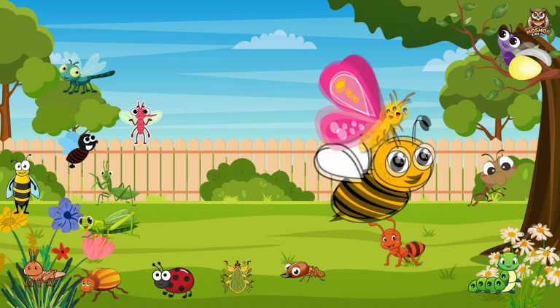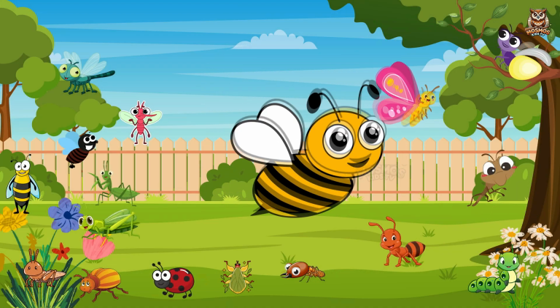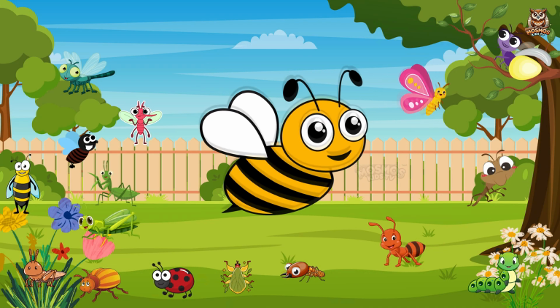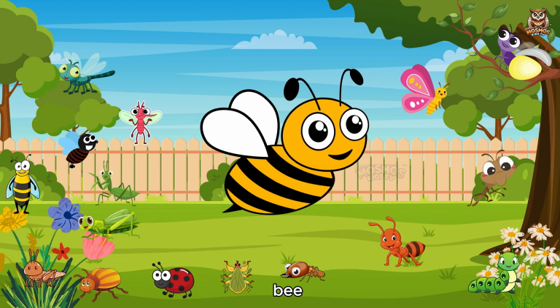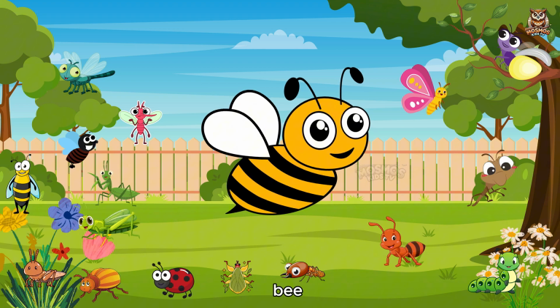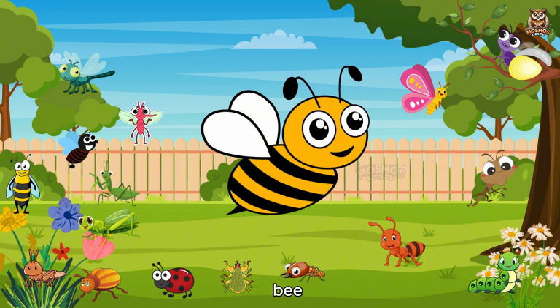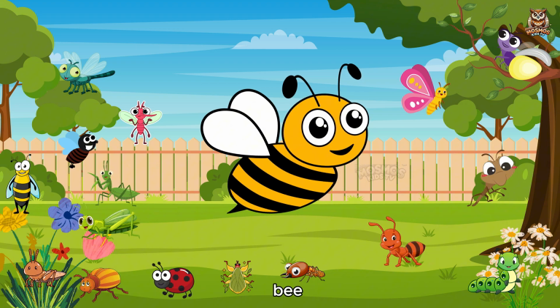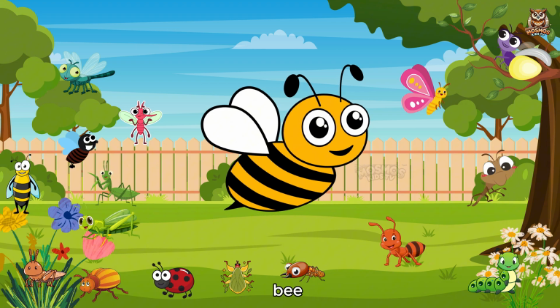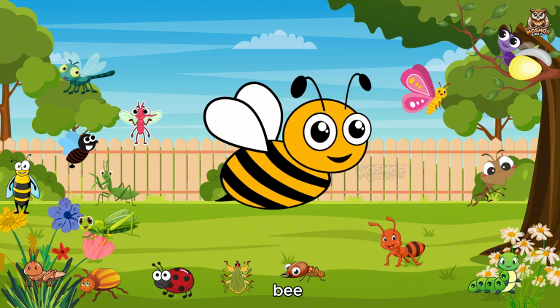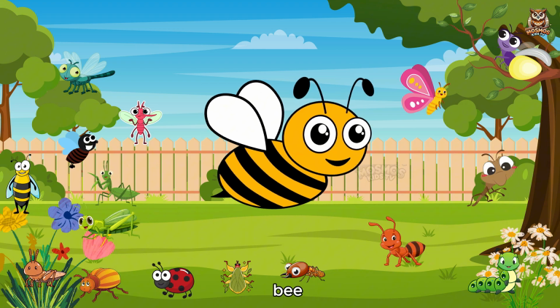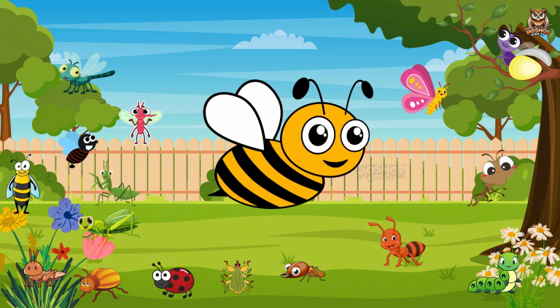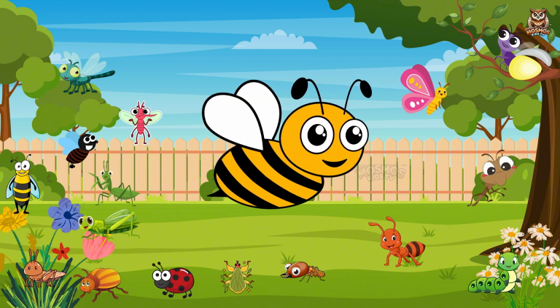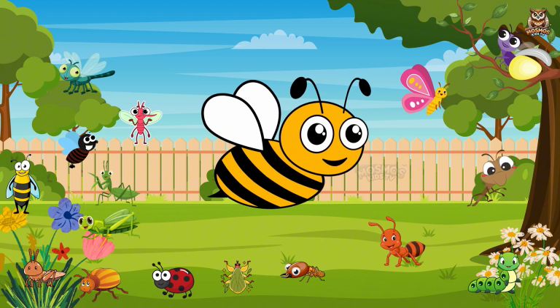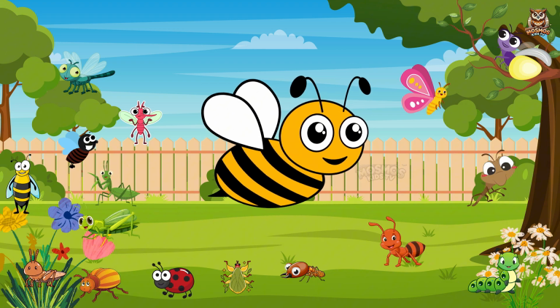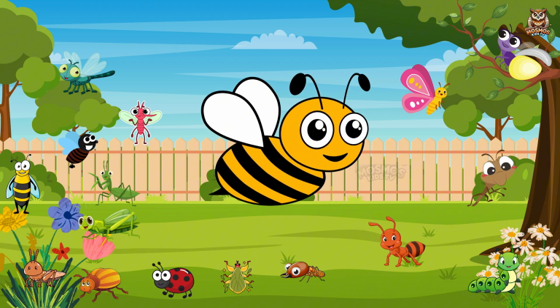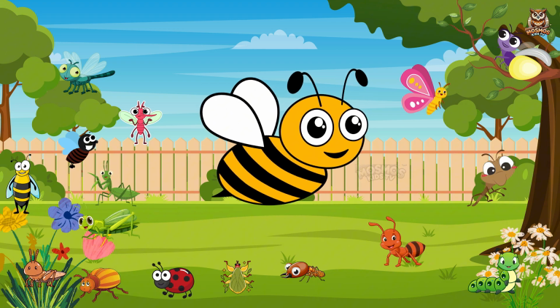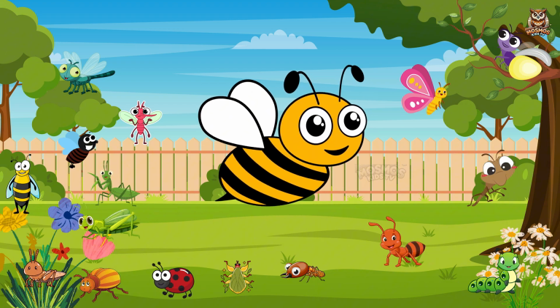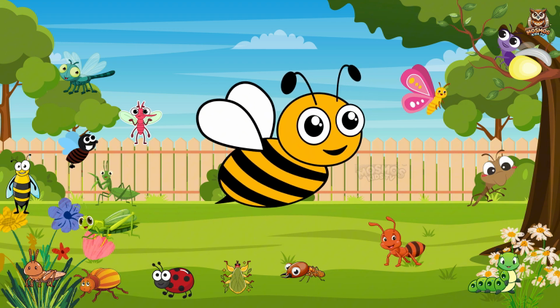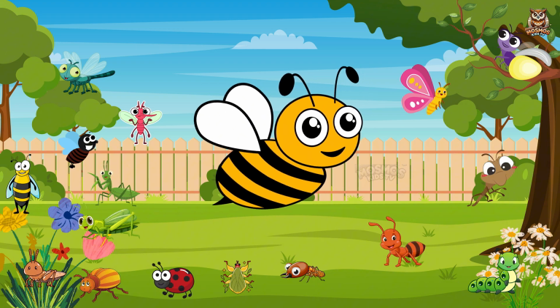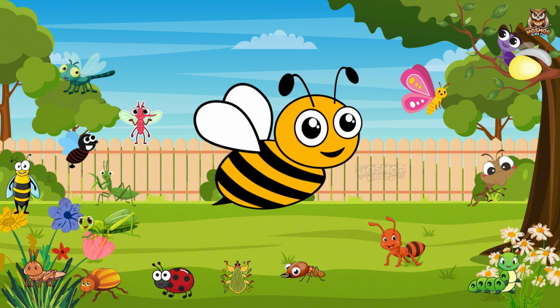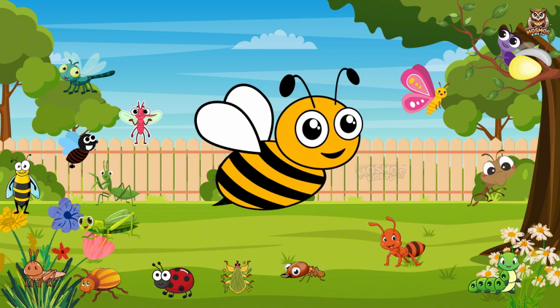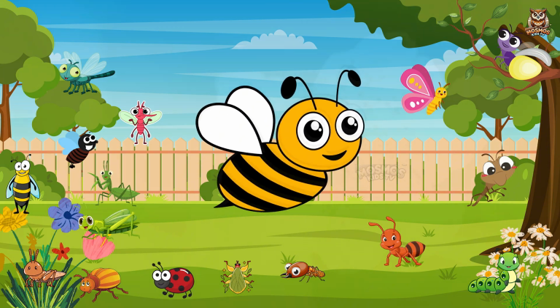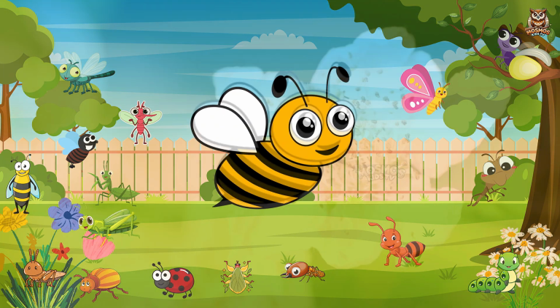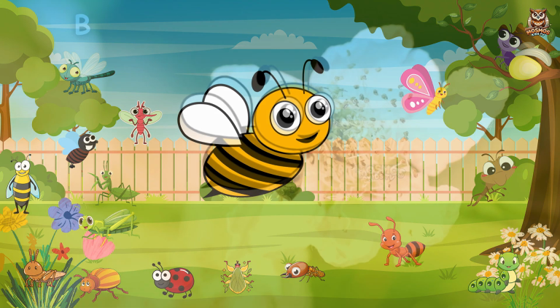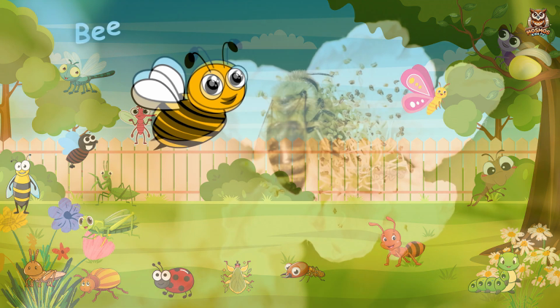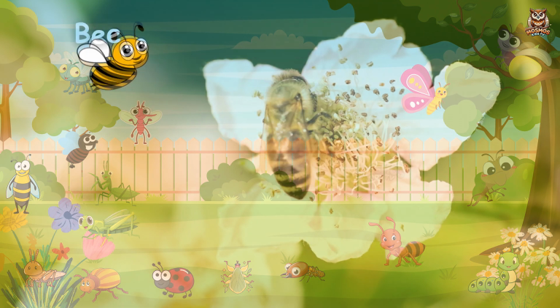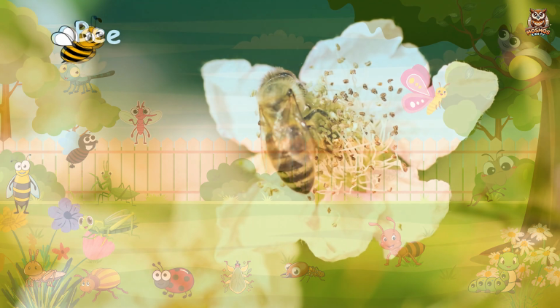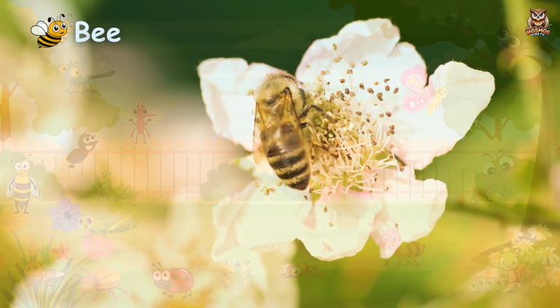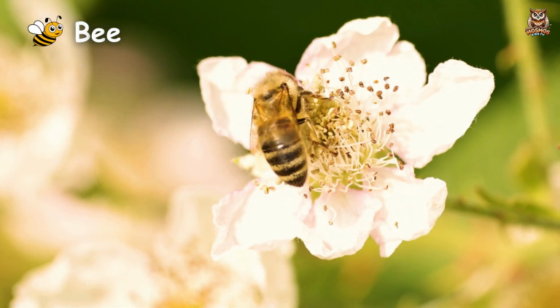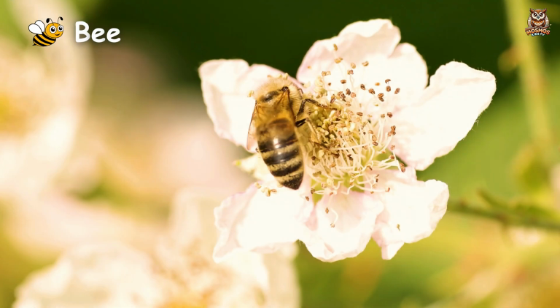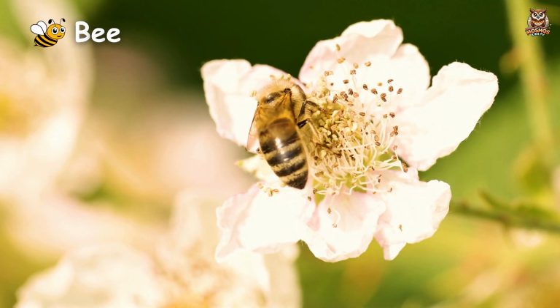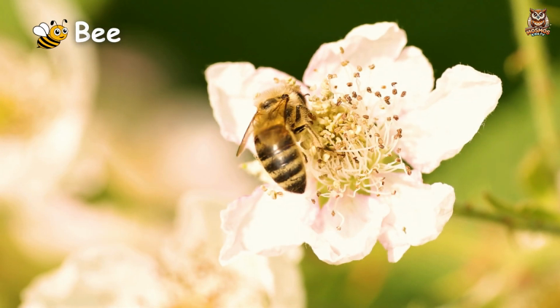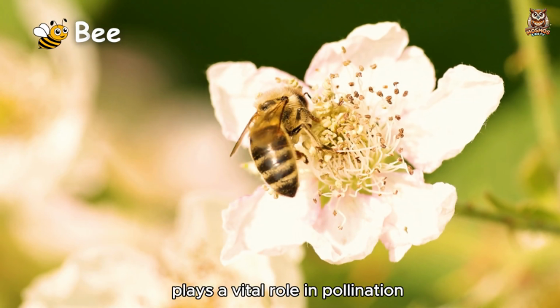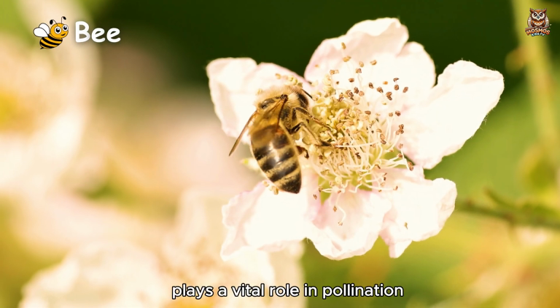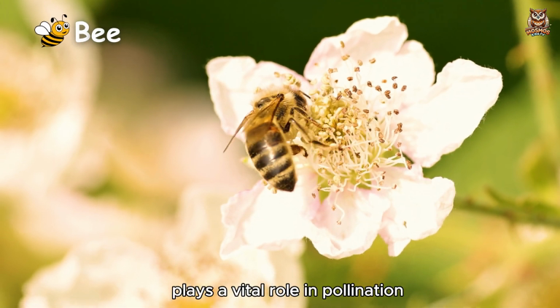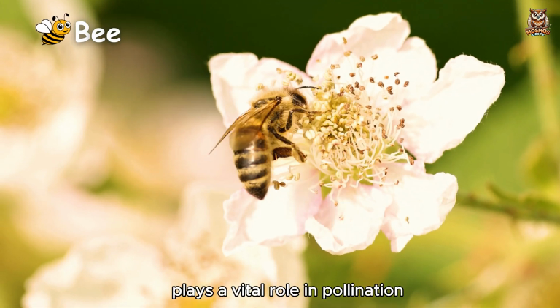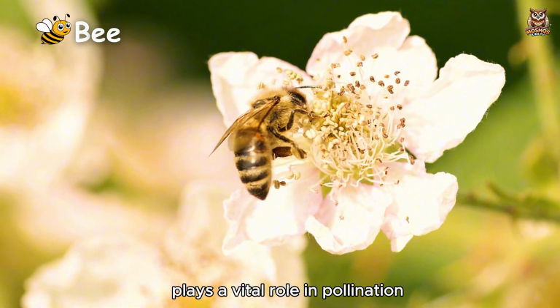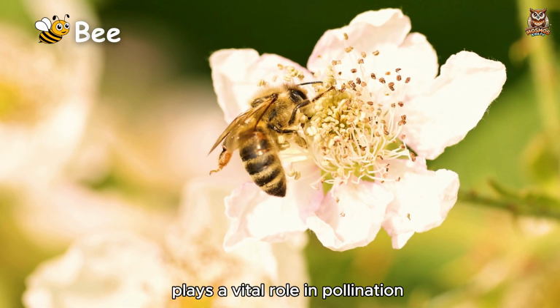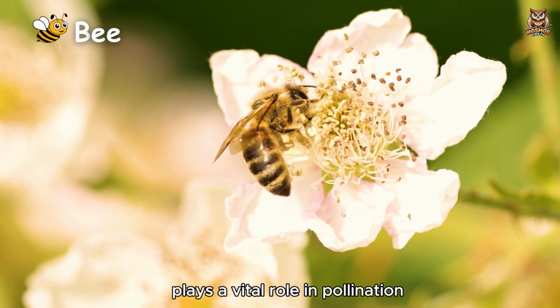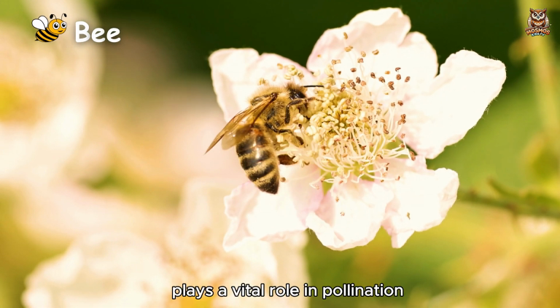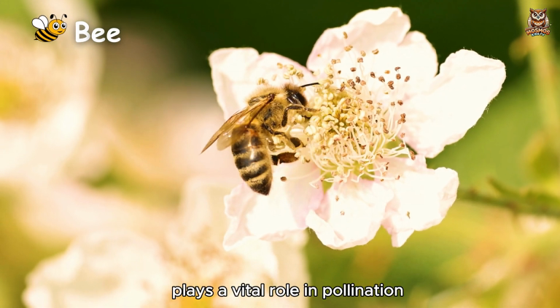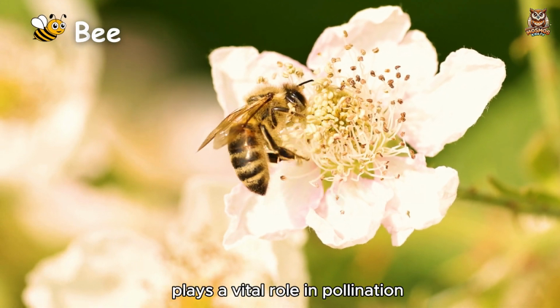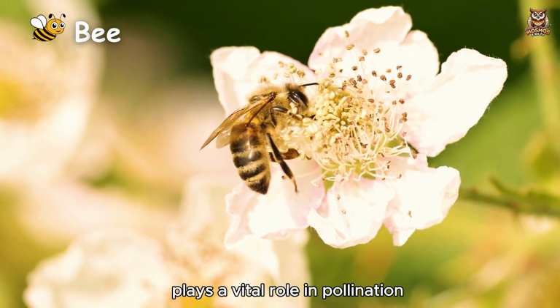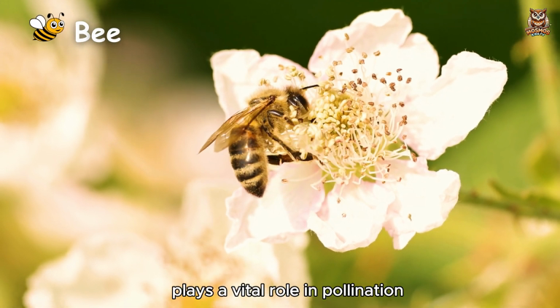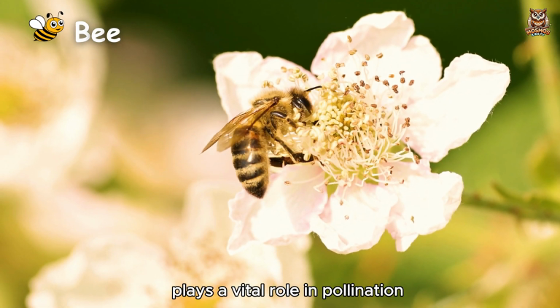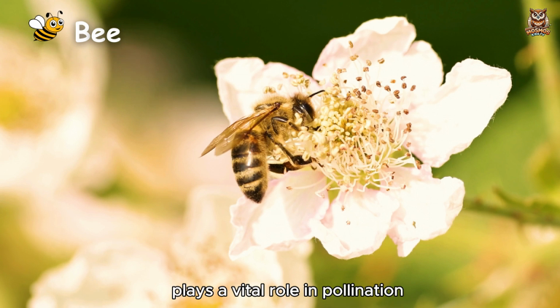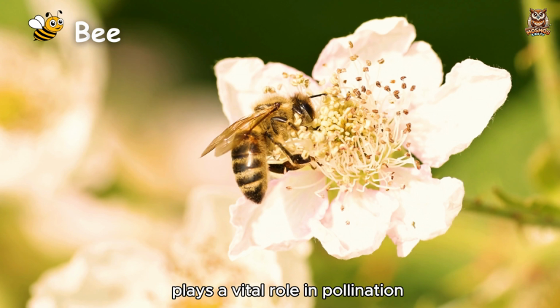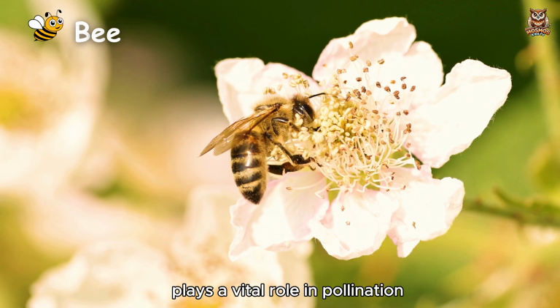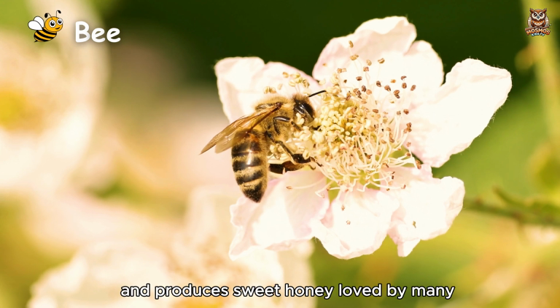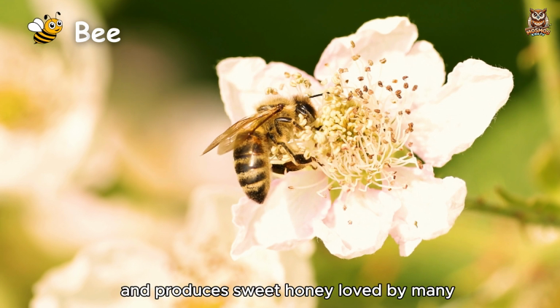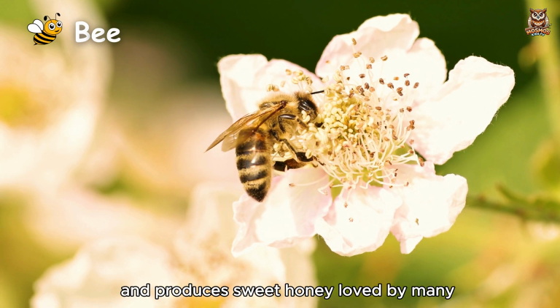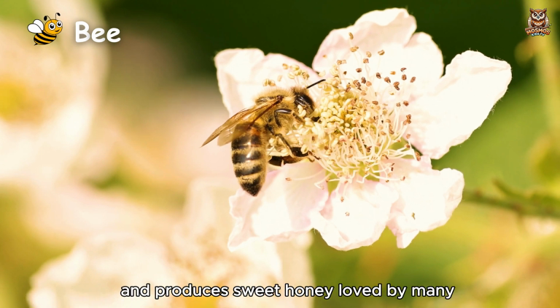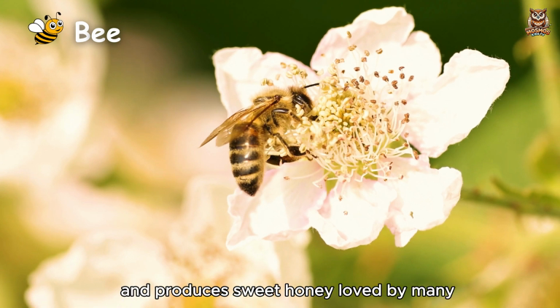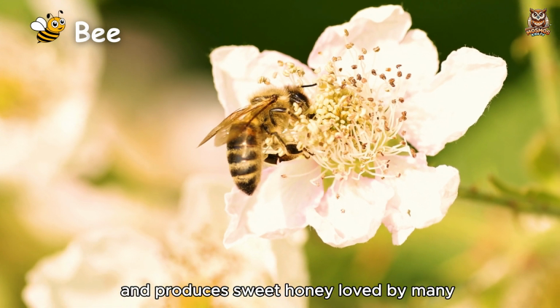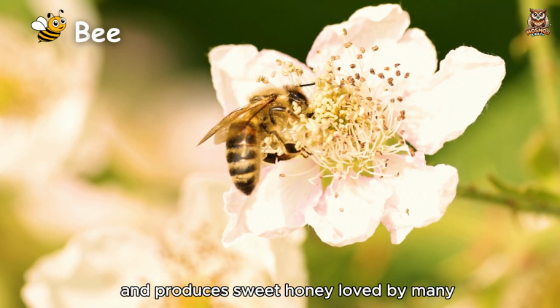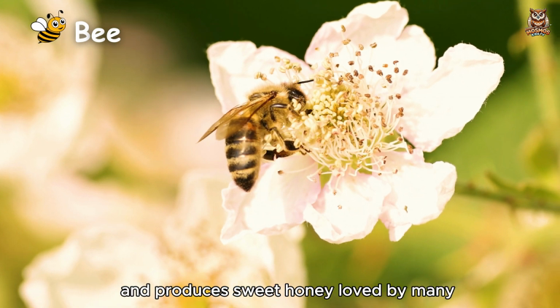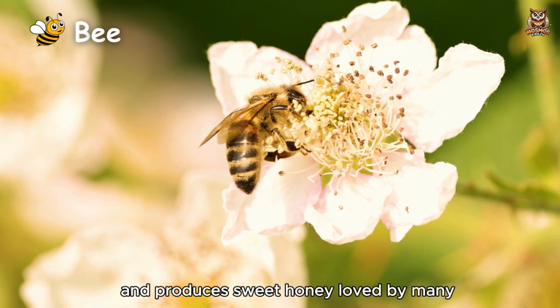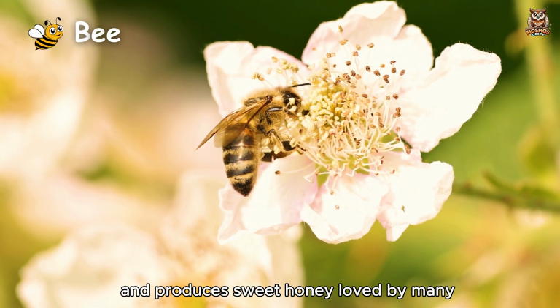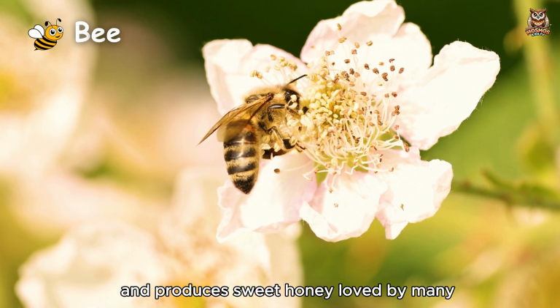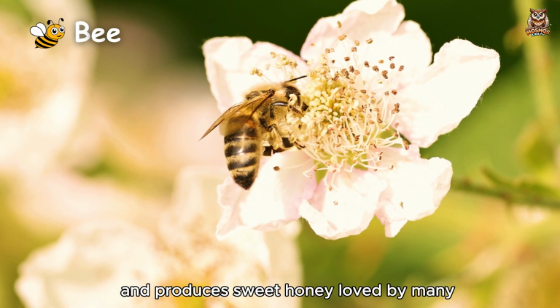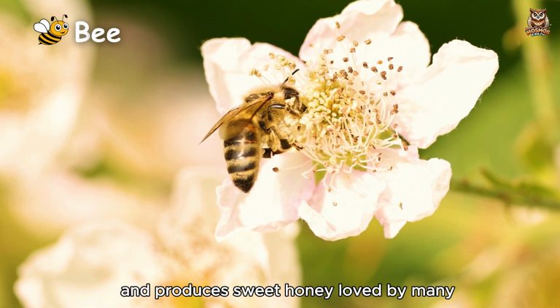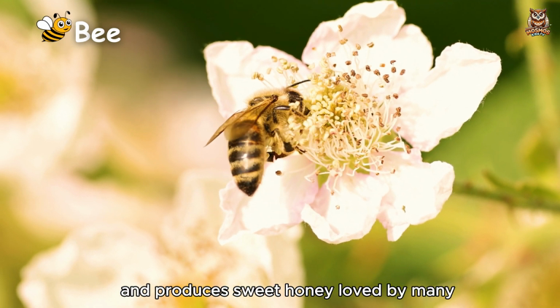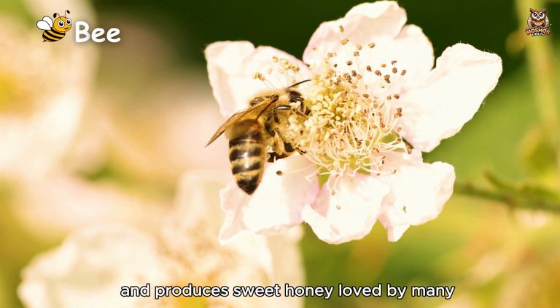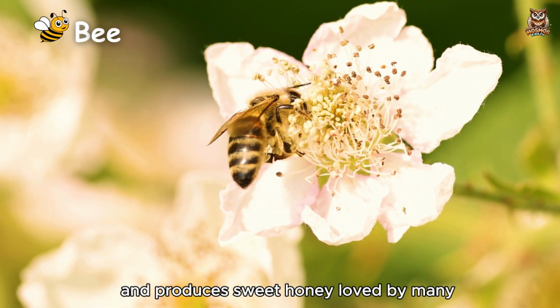Bee. Plays a vital role in pollination and produces sweet honey loved by many.